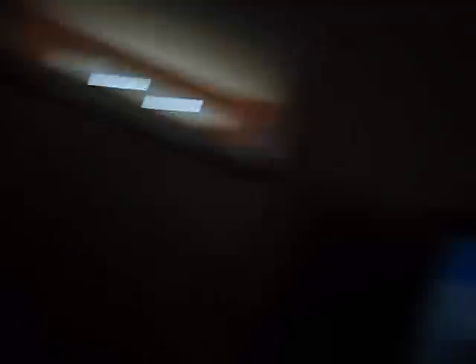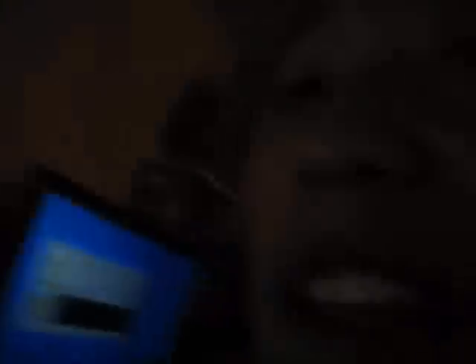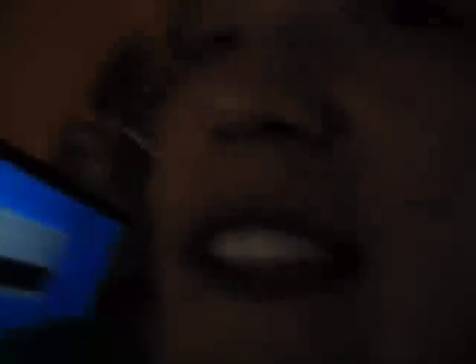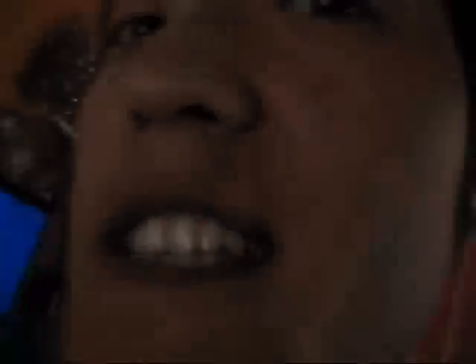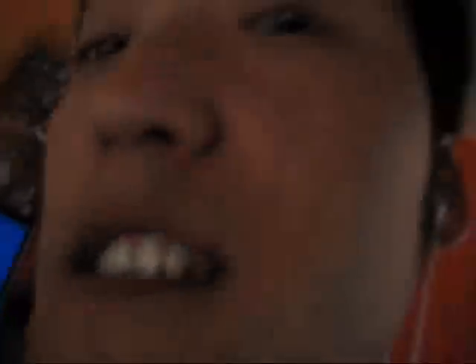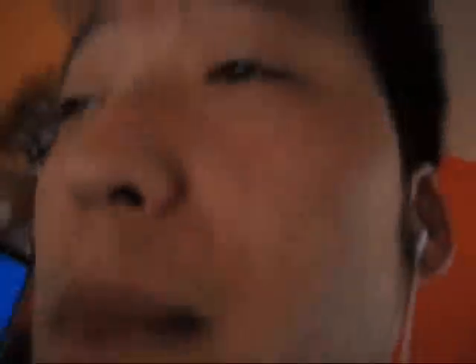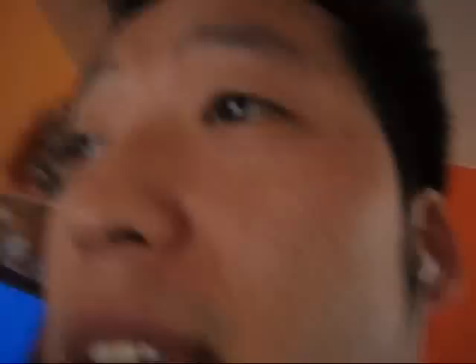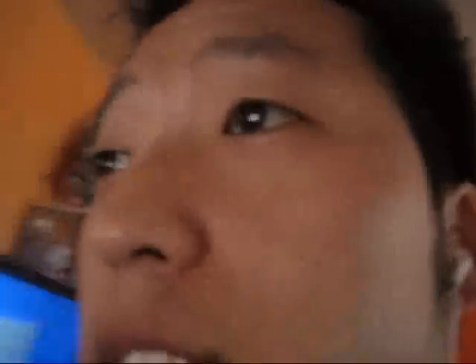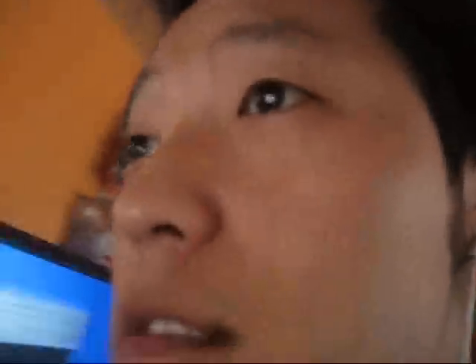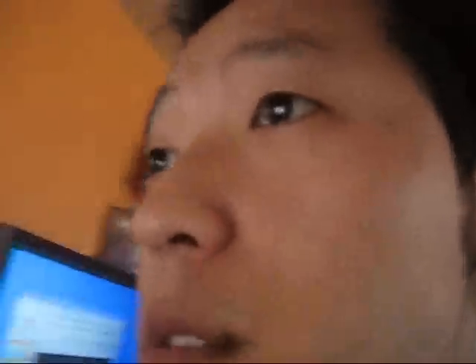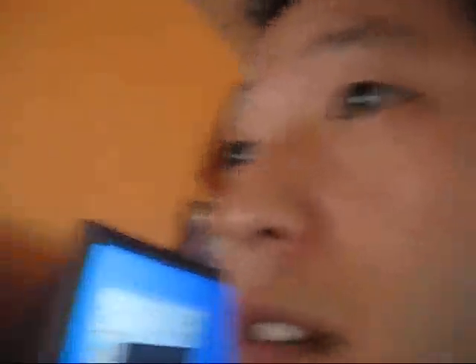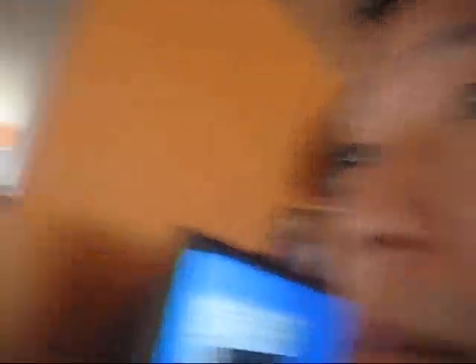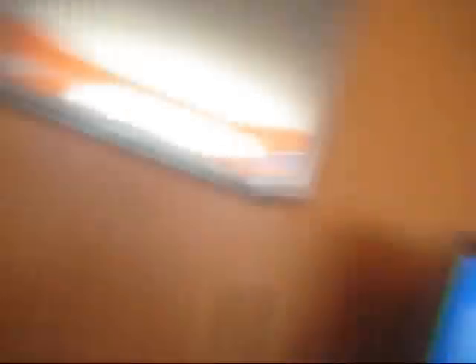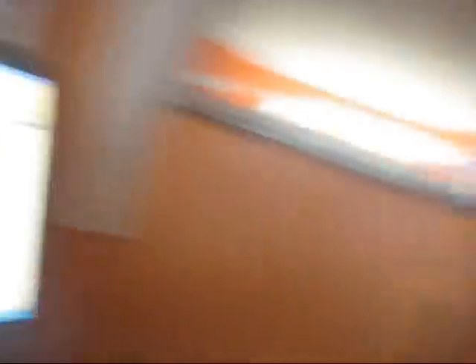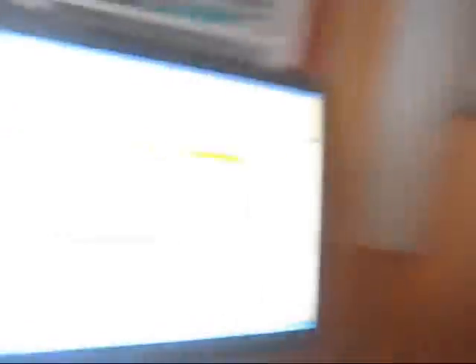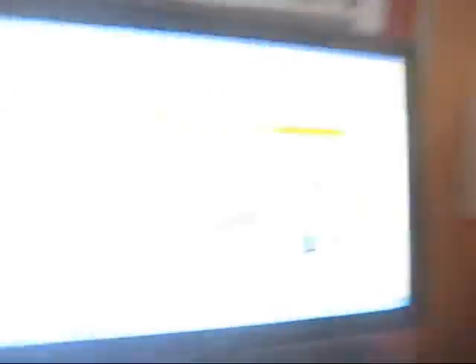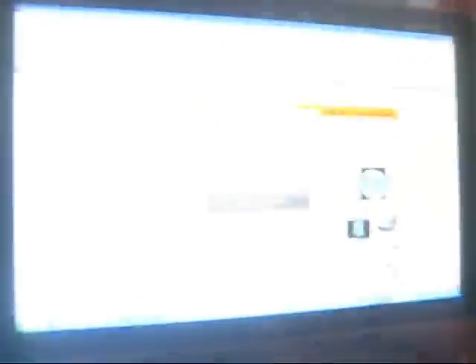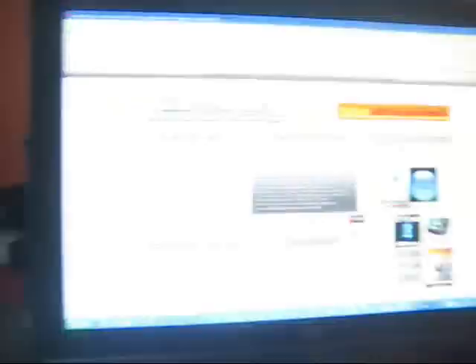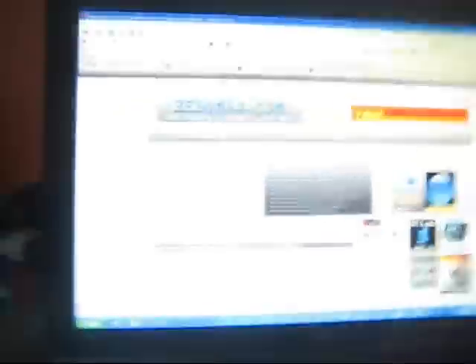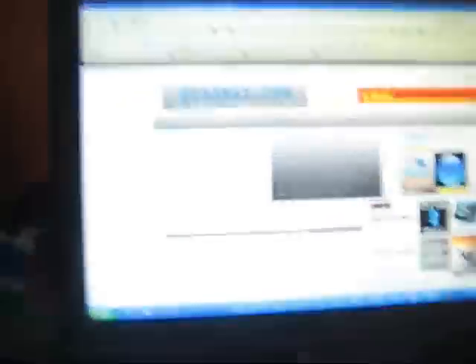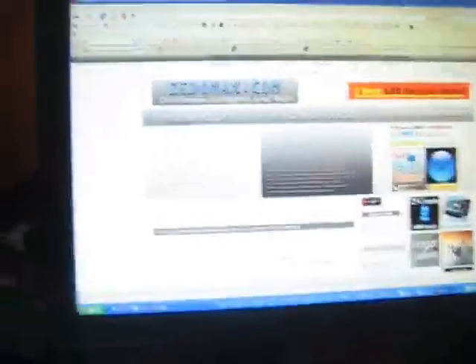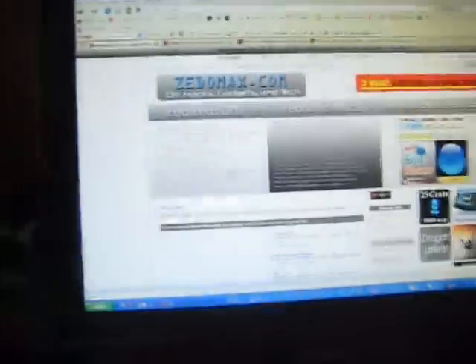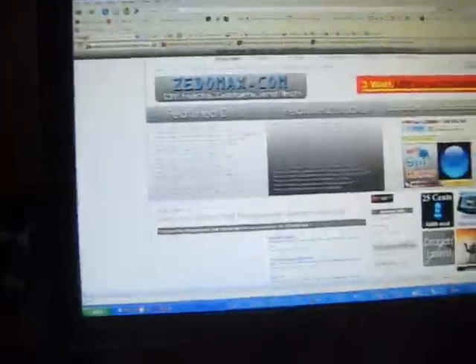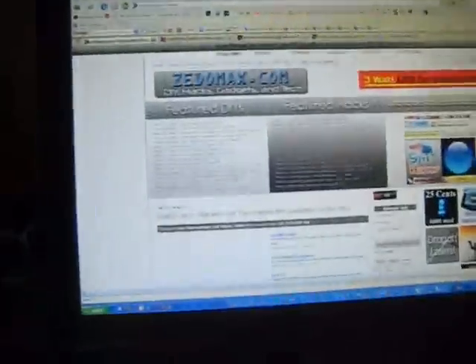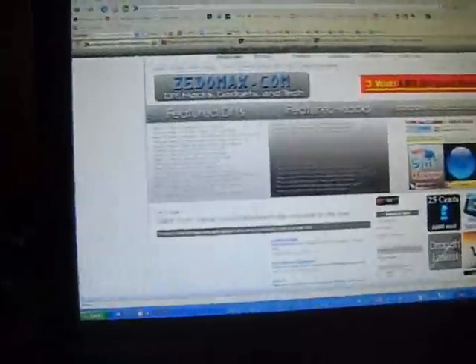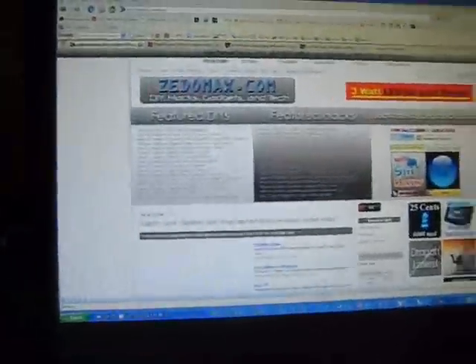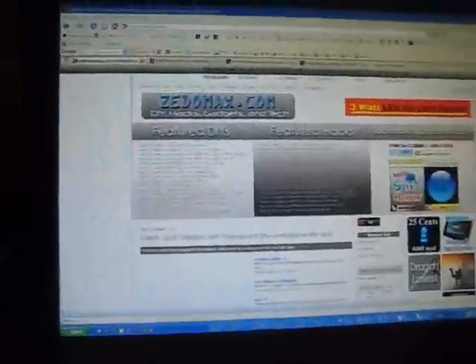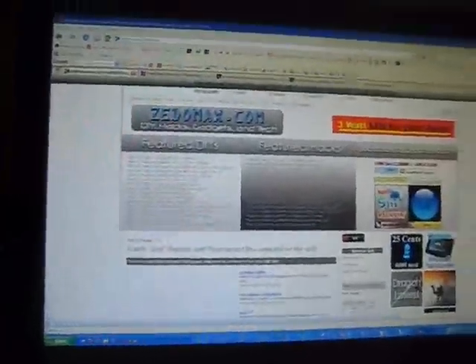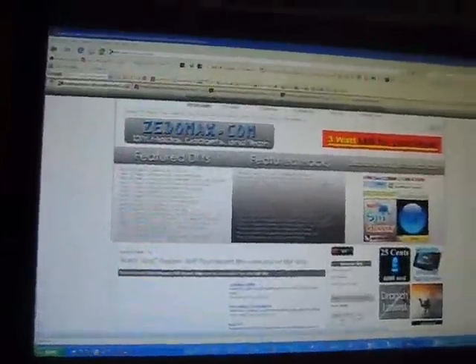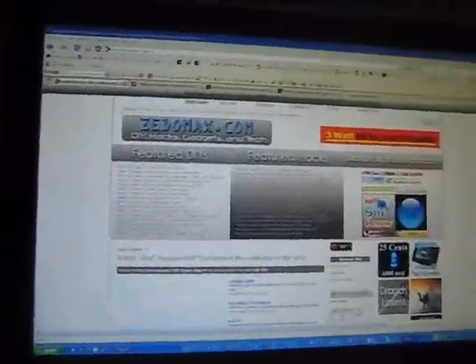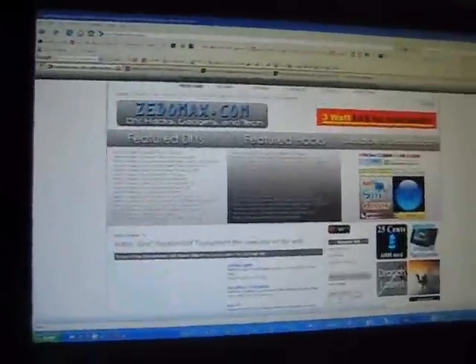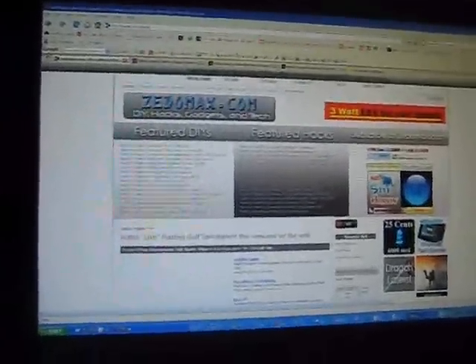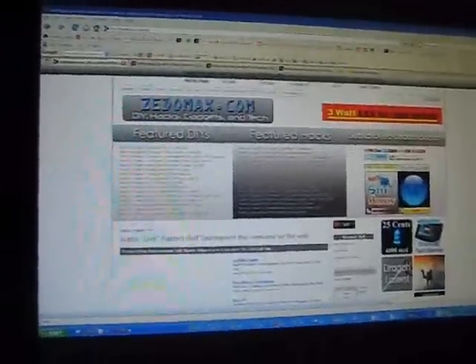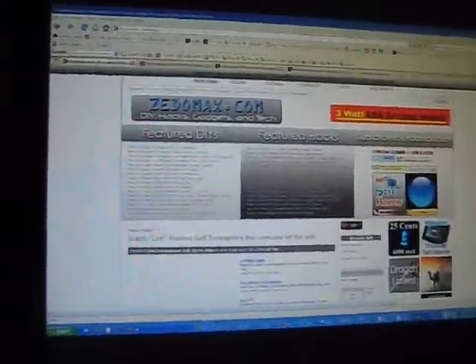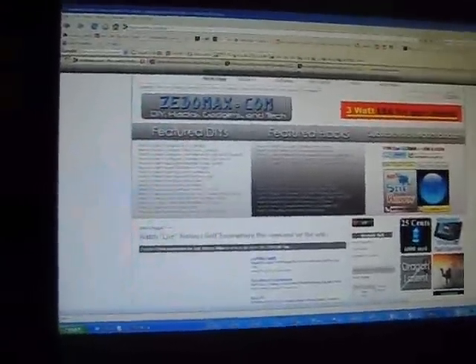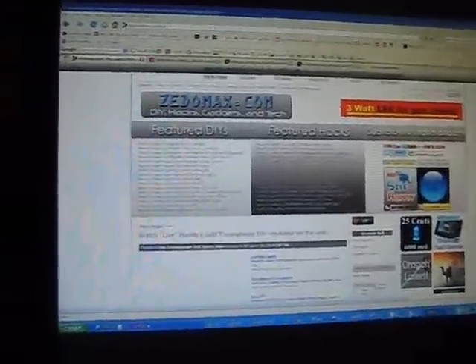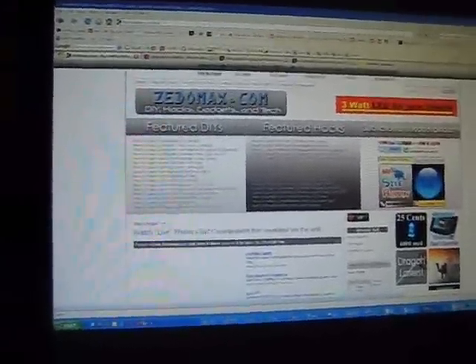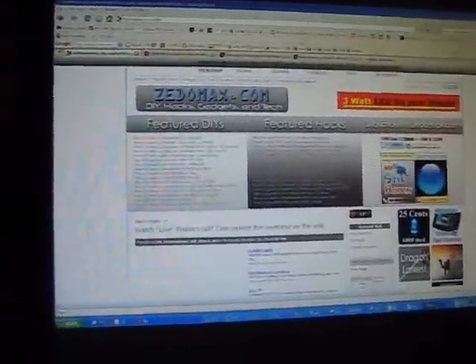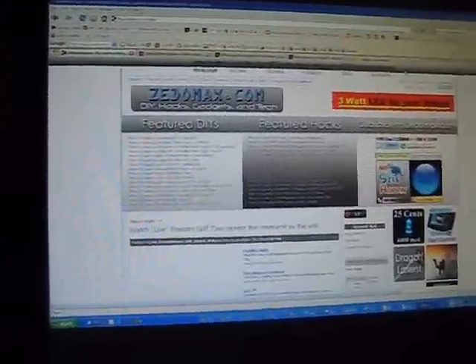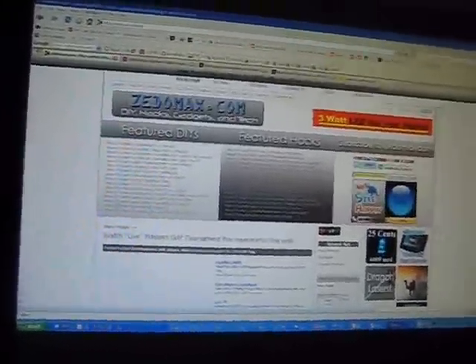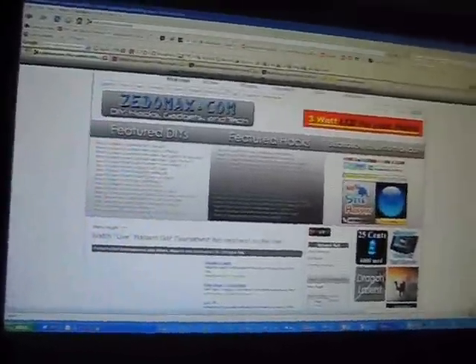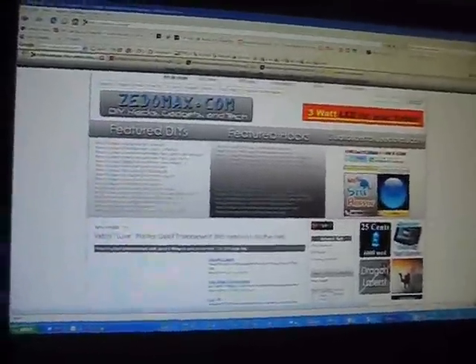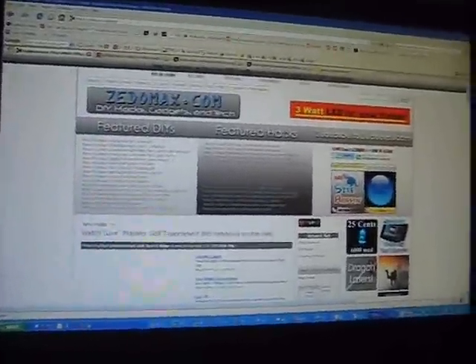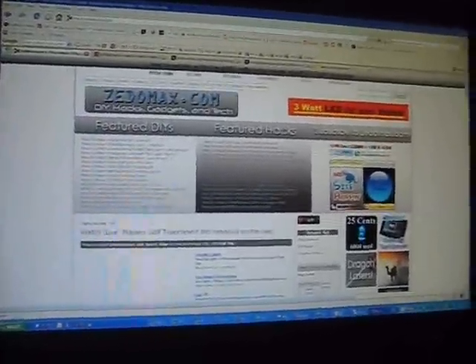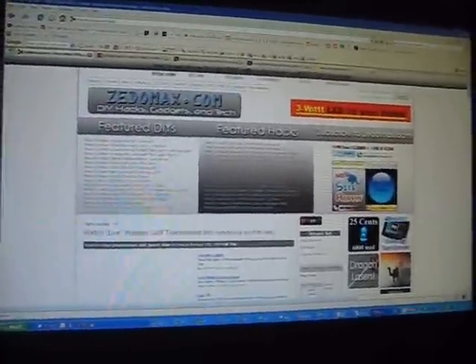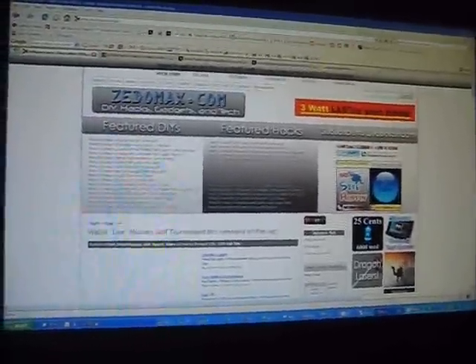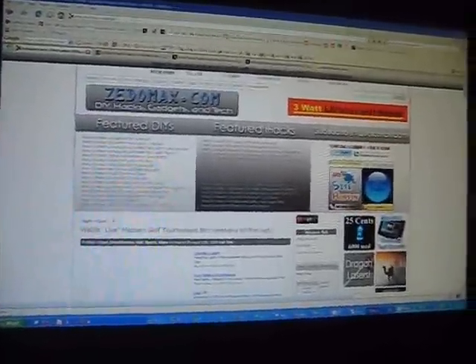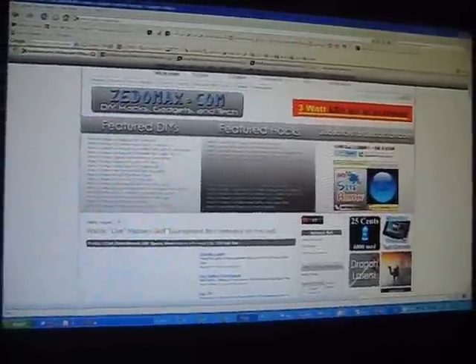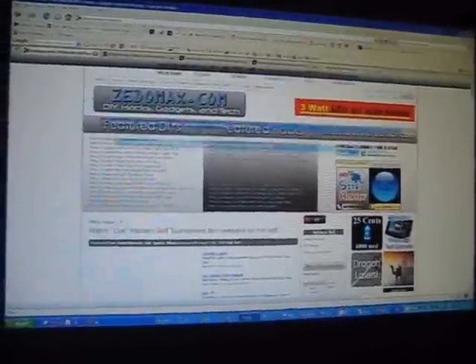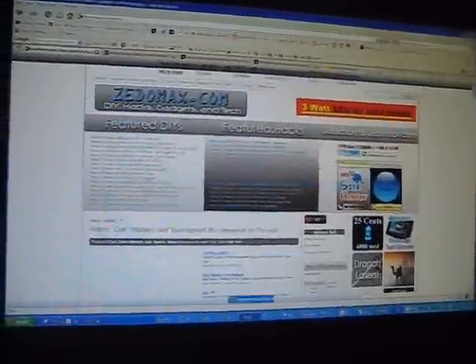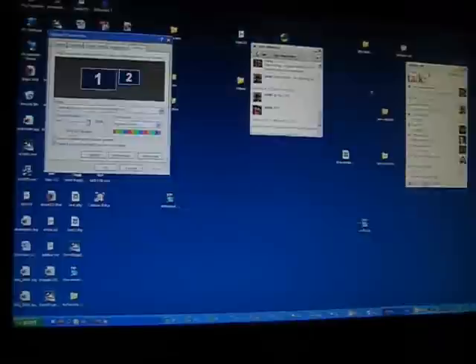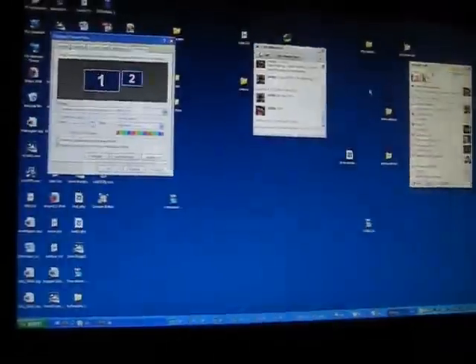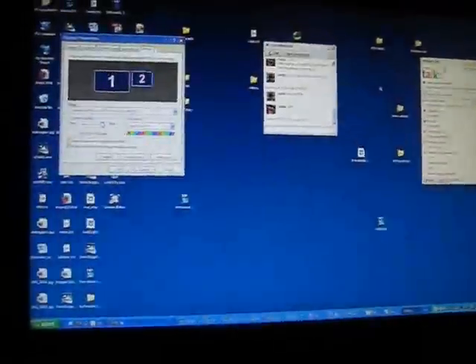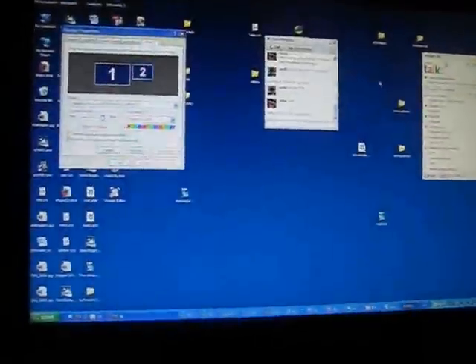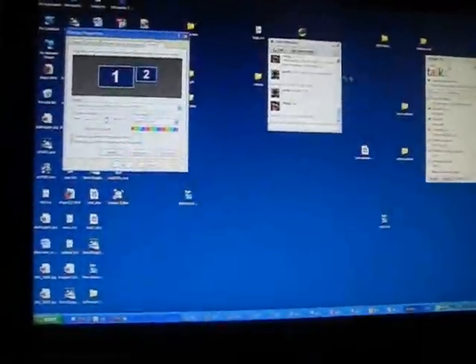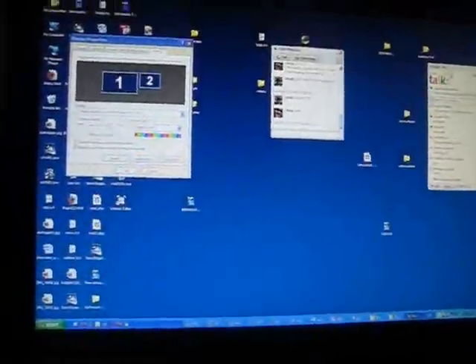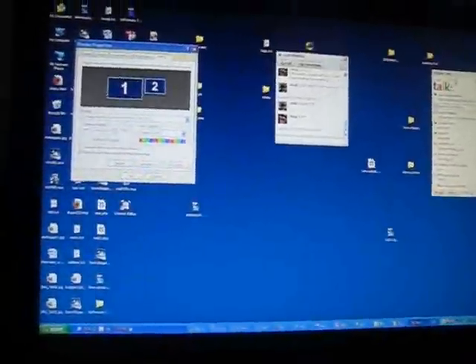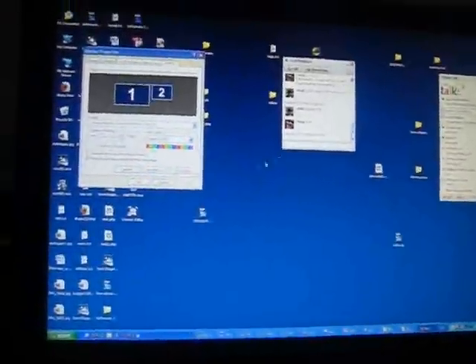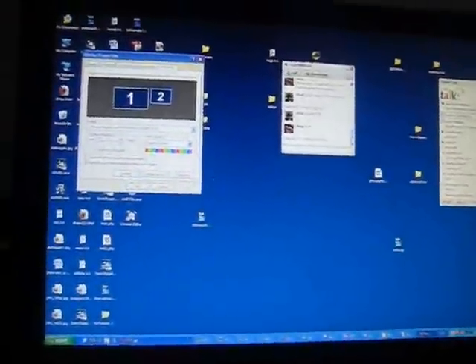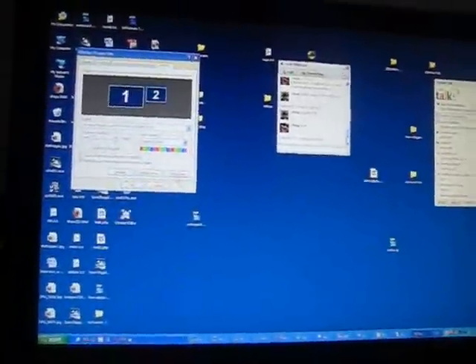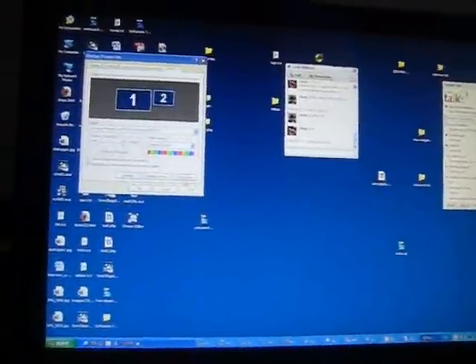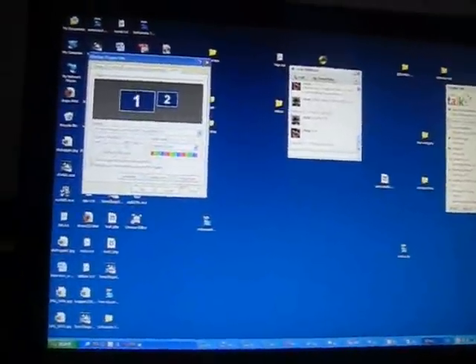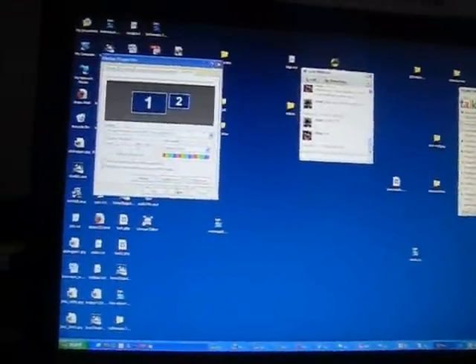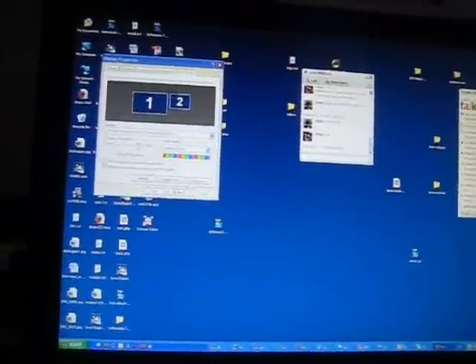Hi, this is Max from zetomax.com. Today I'm going to show you how to set up a dual monitor system.